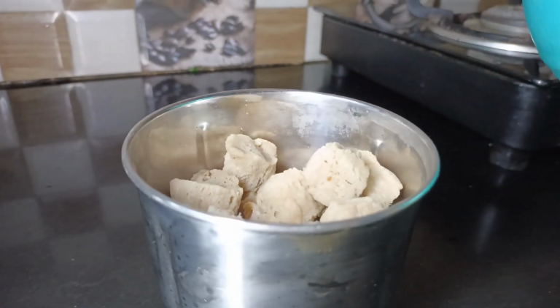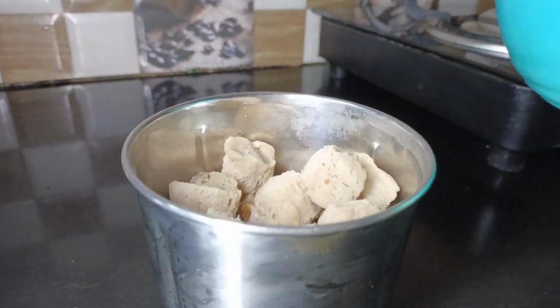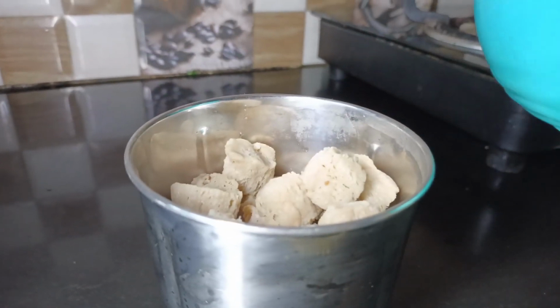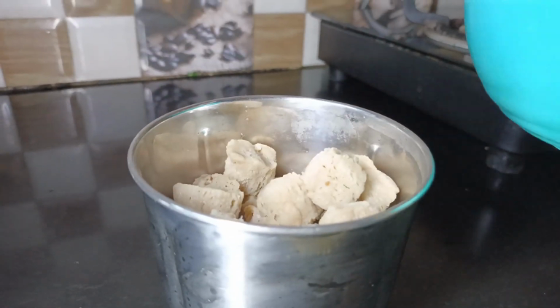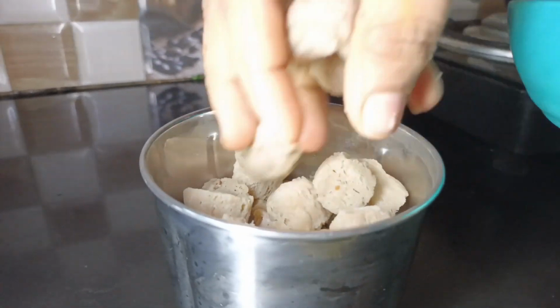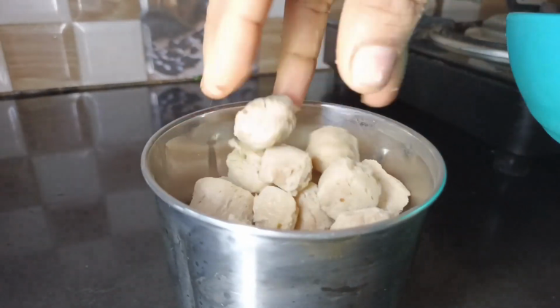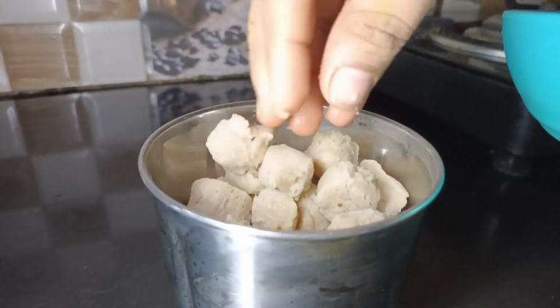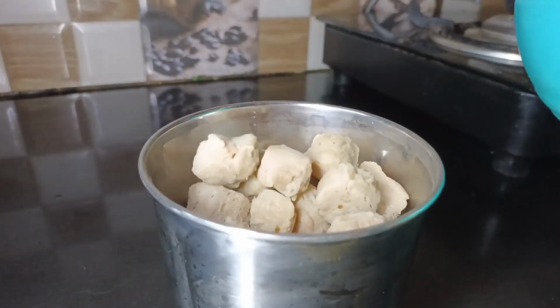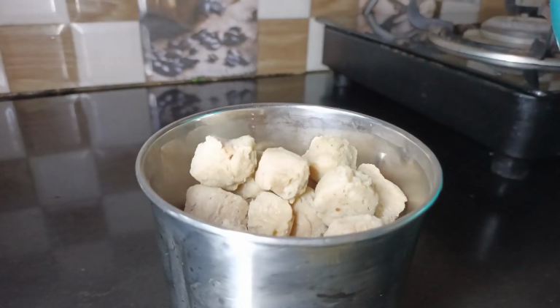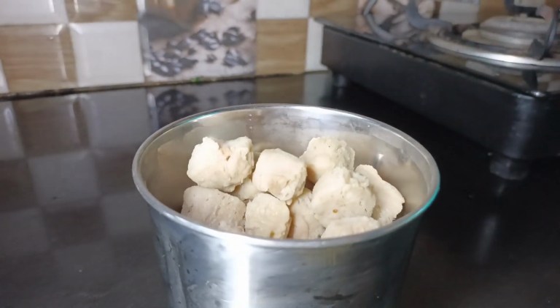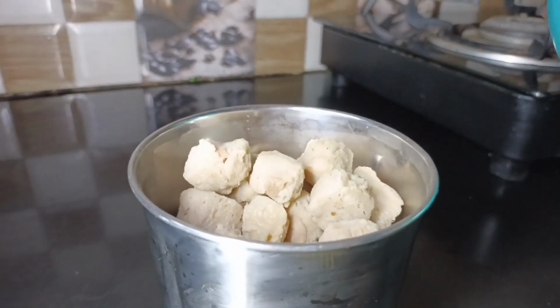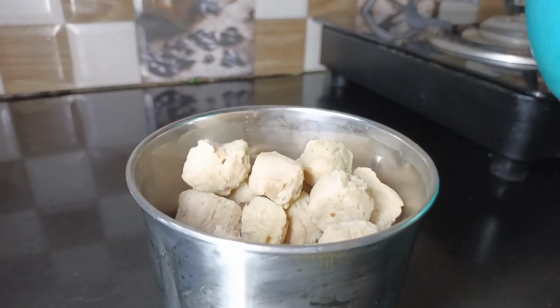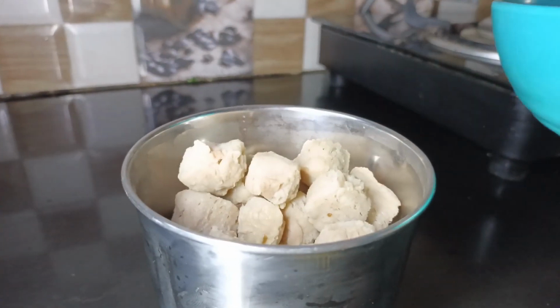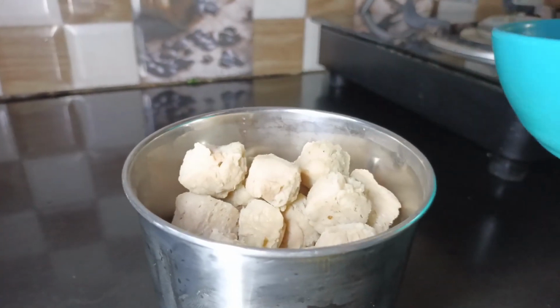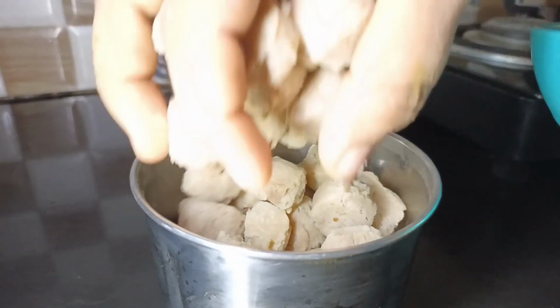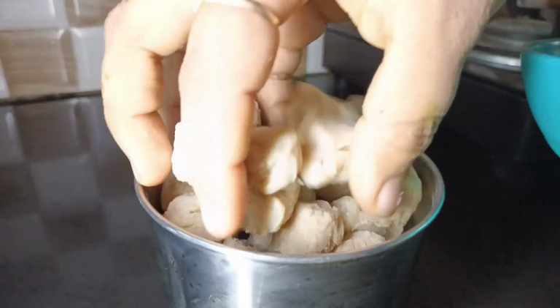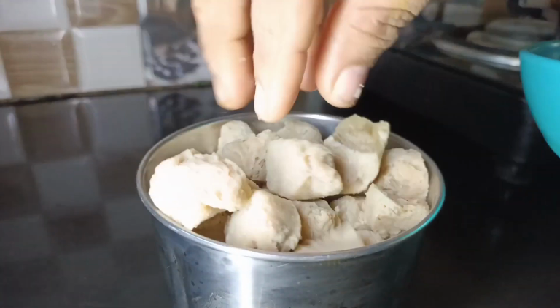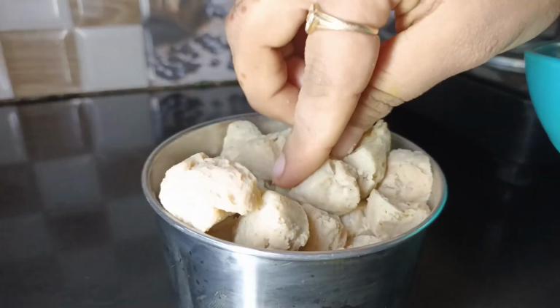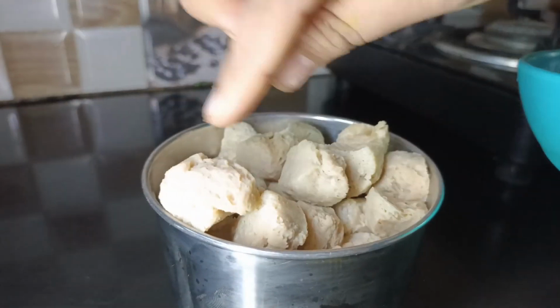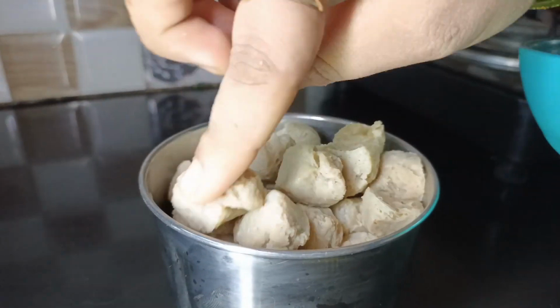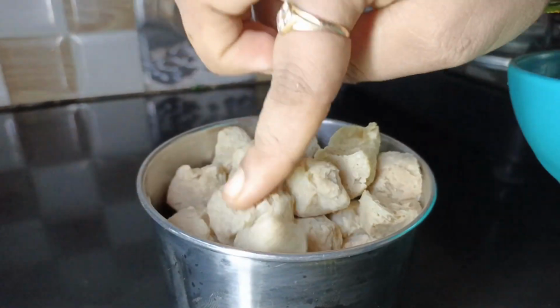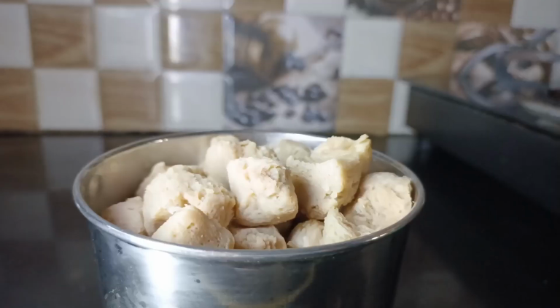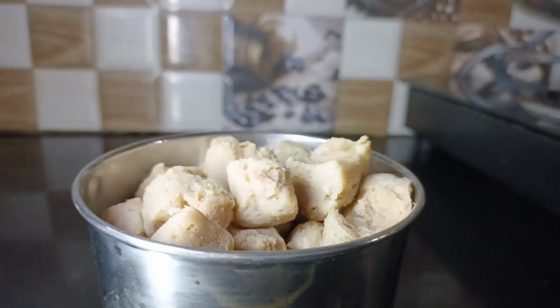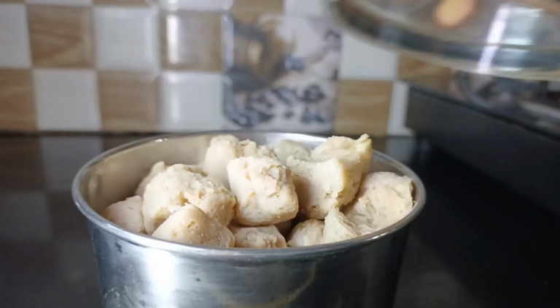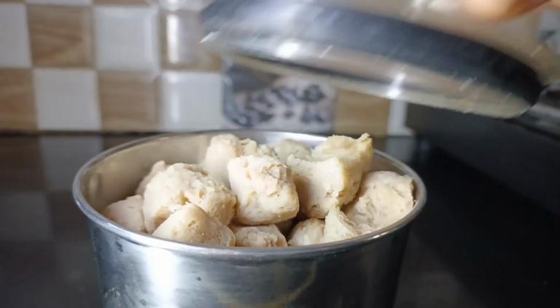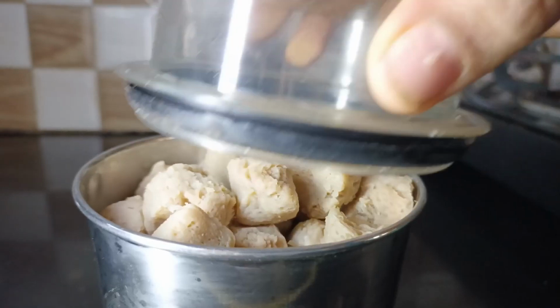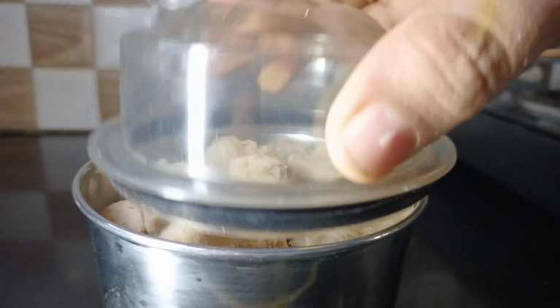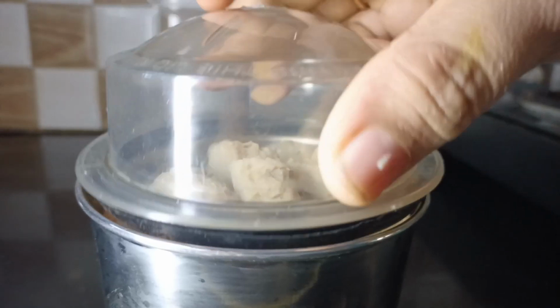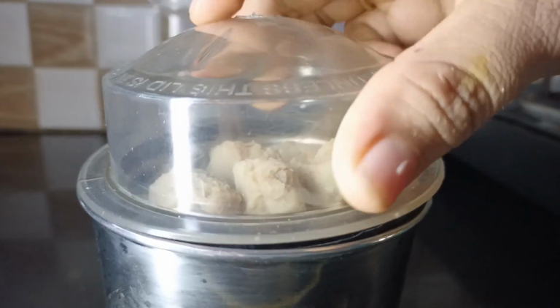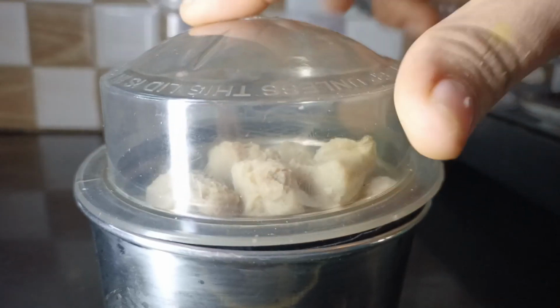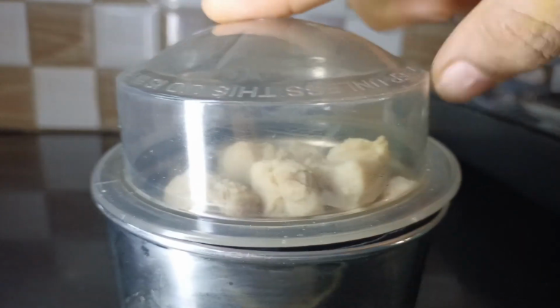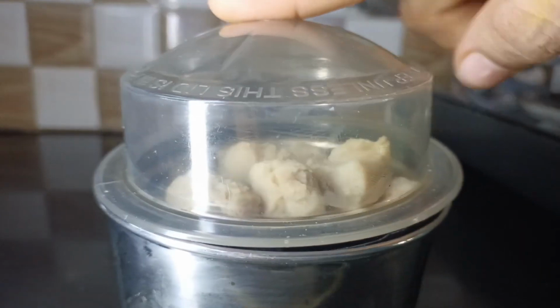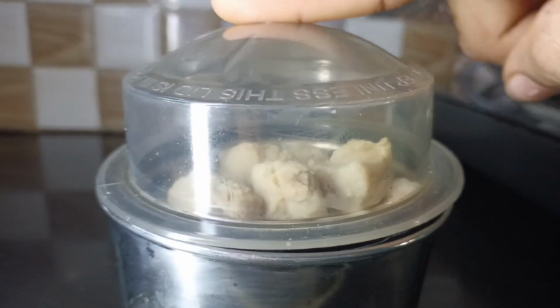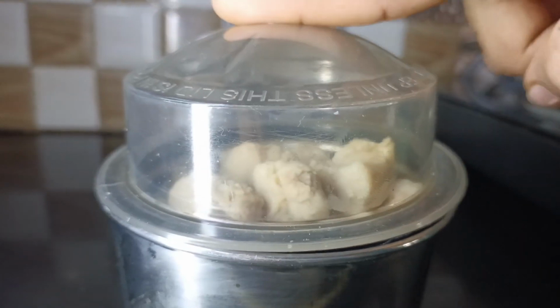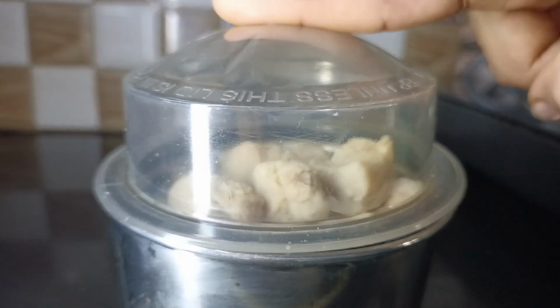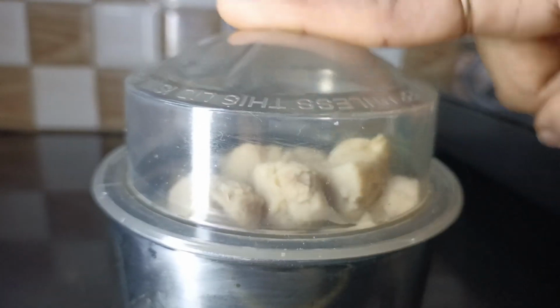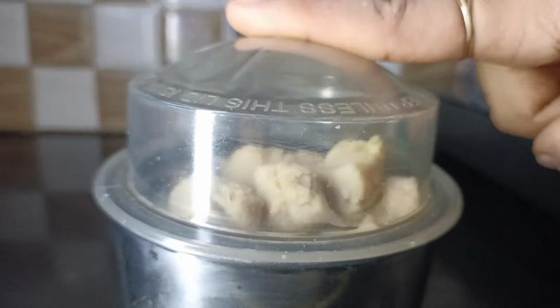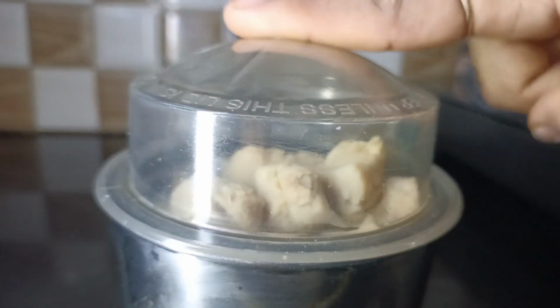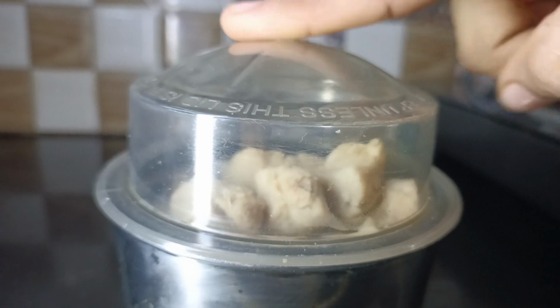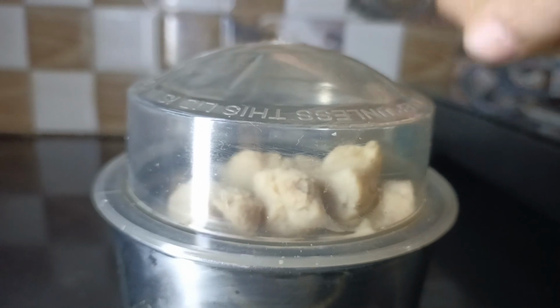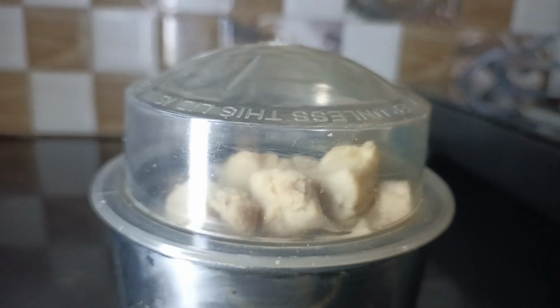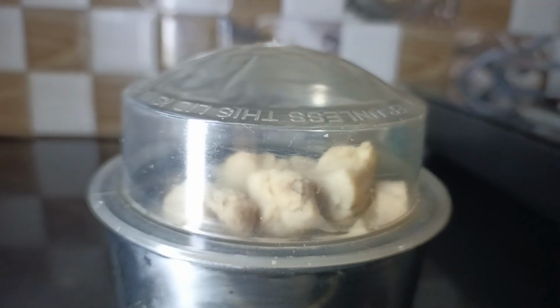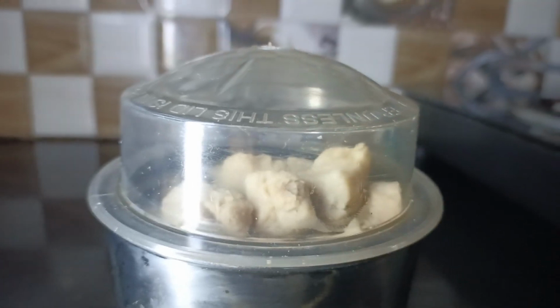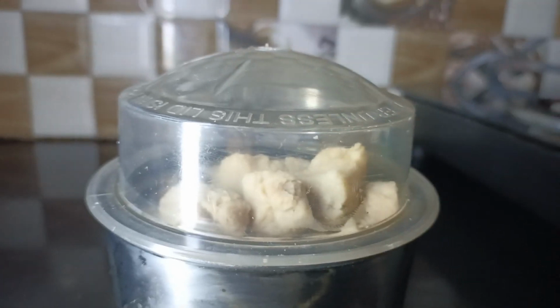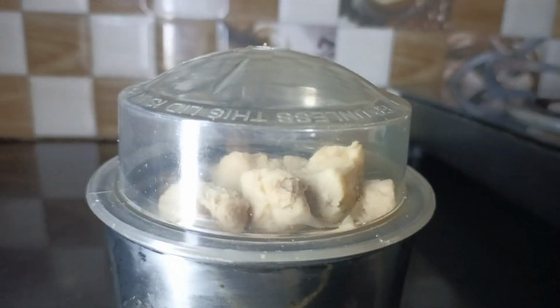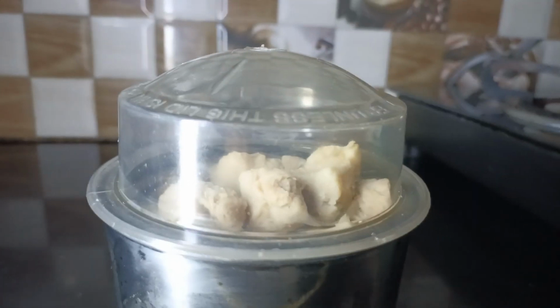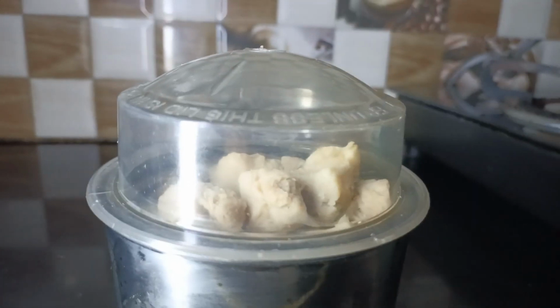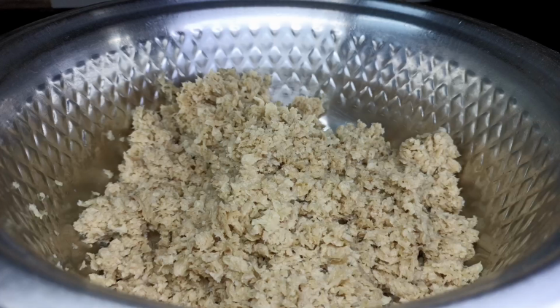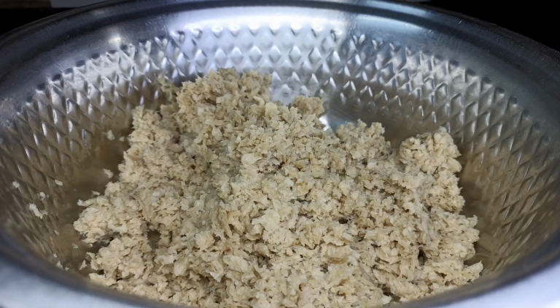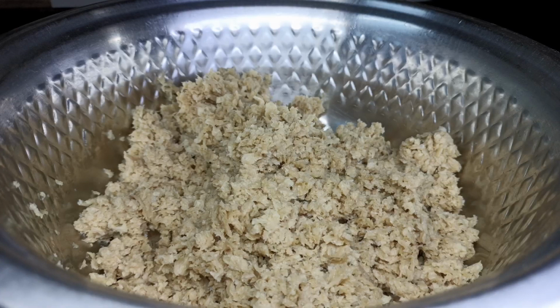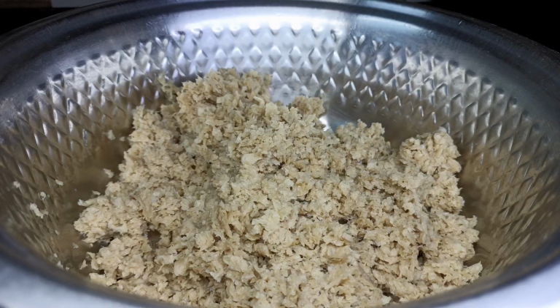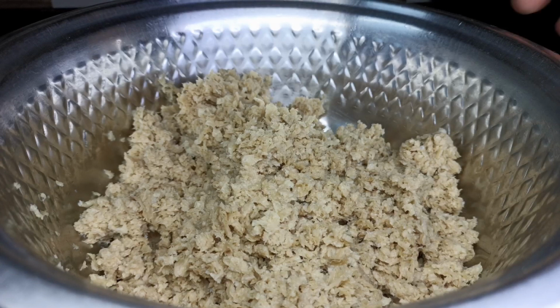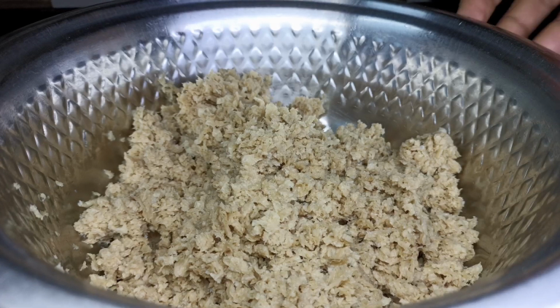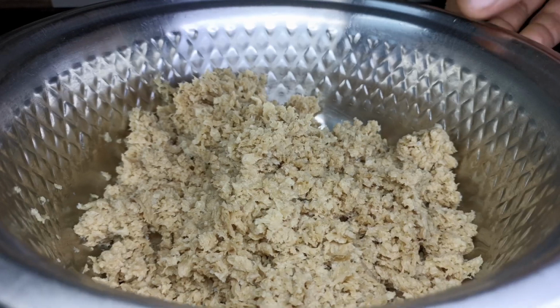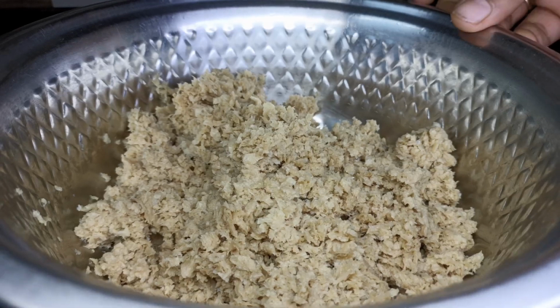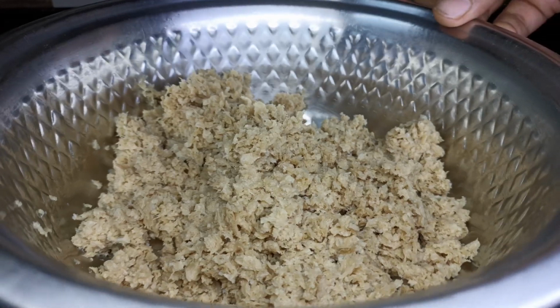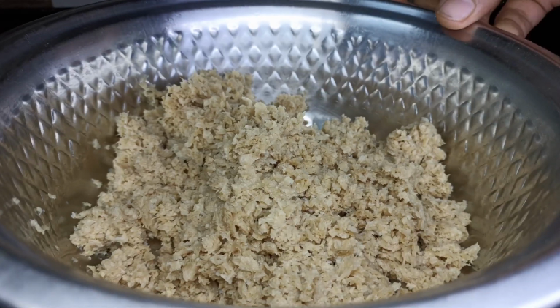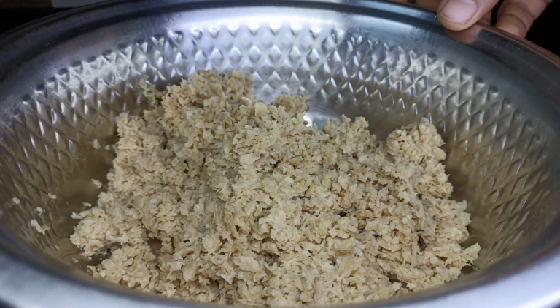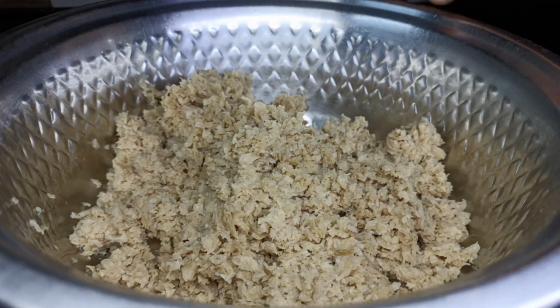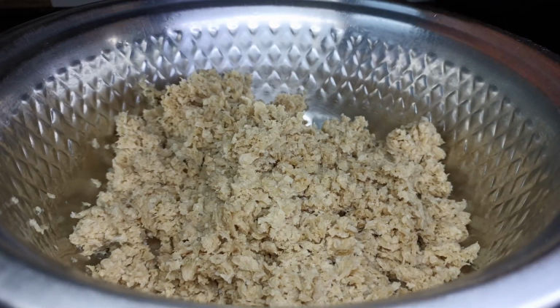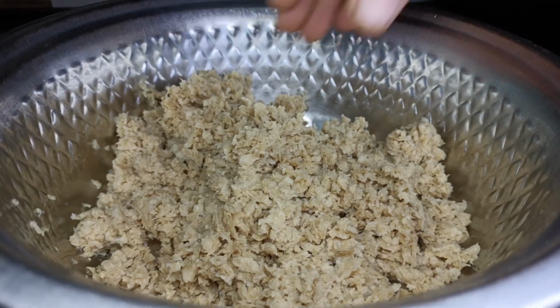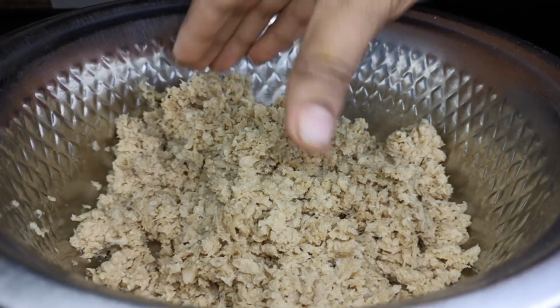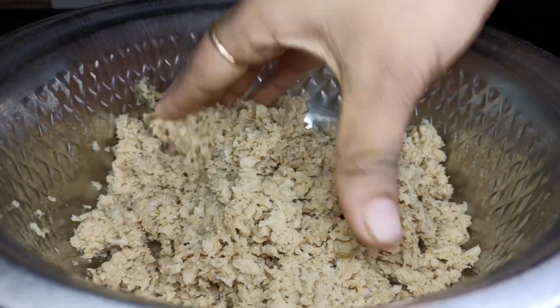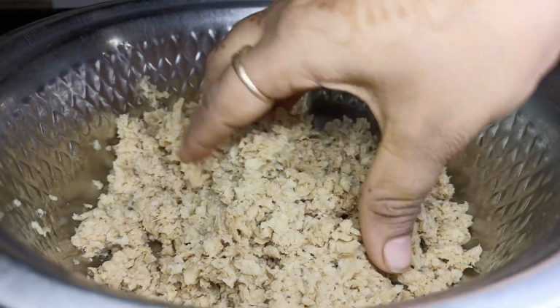Now let's blend it in the jar. You don't need to blend it into a paste — just blend it coarsely.